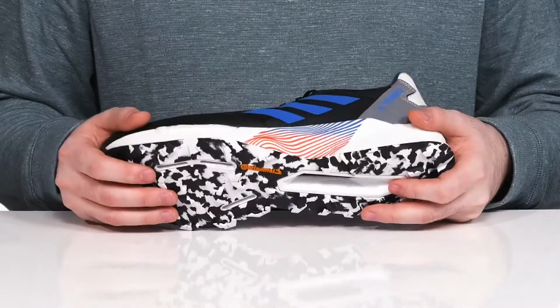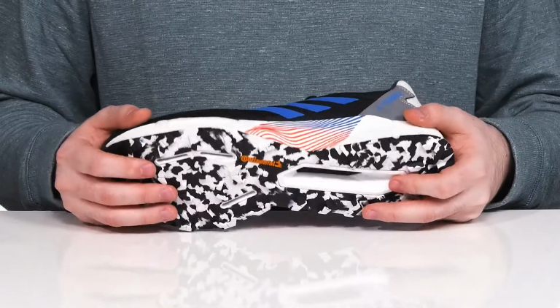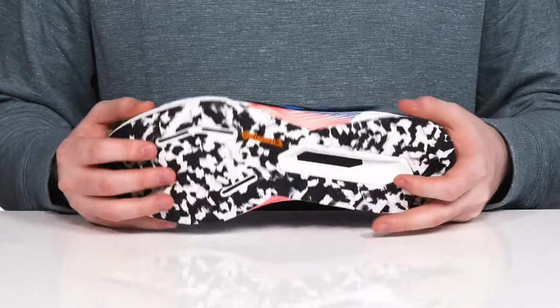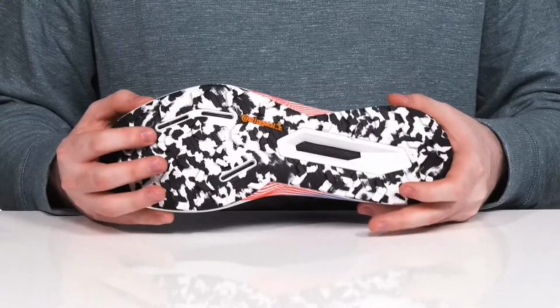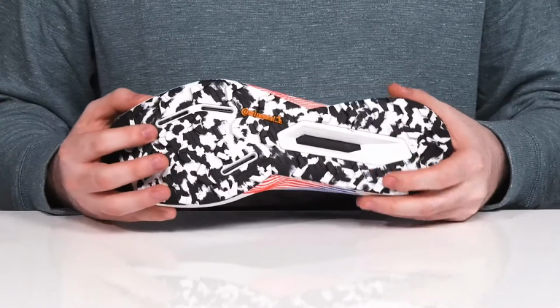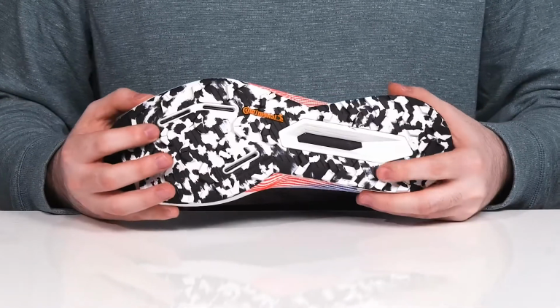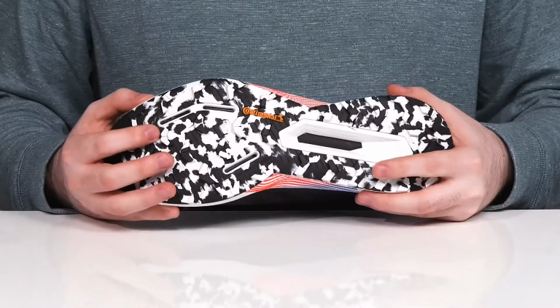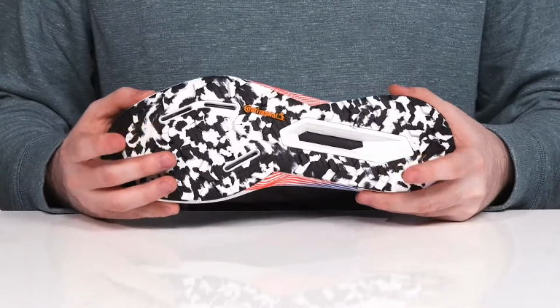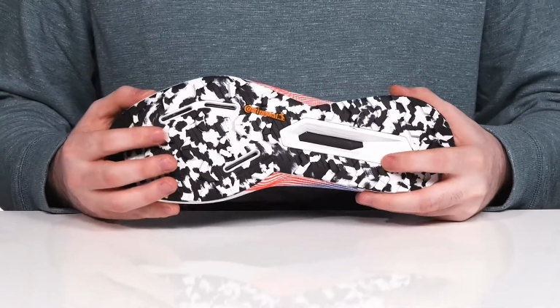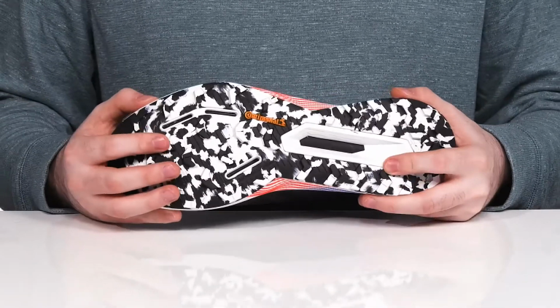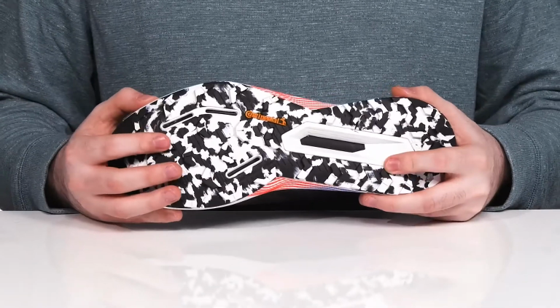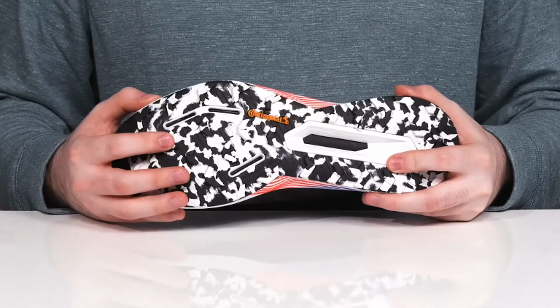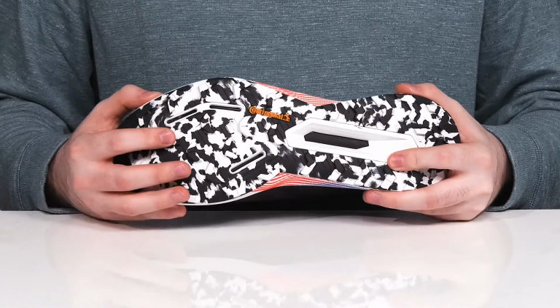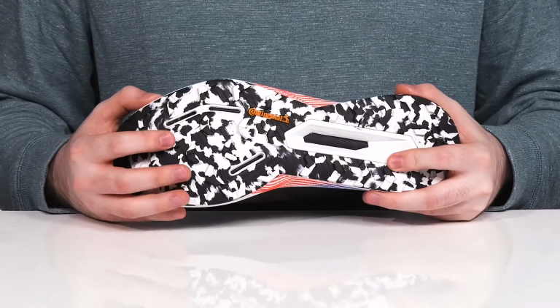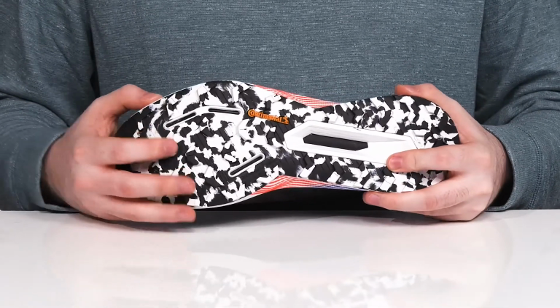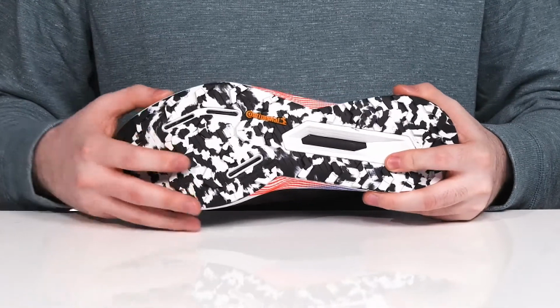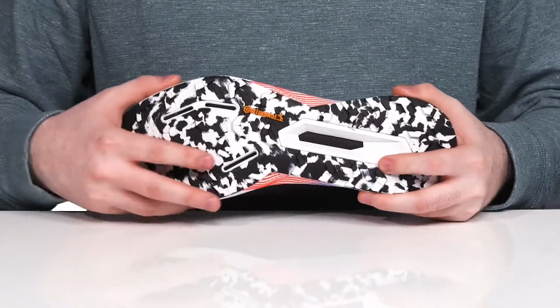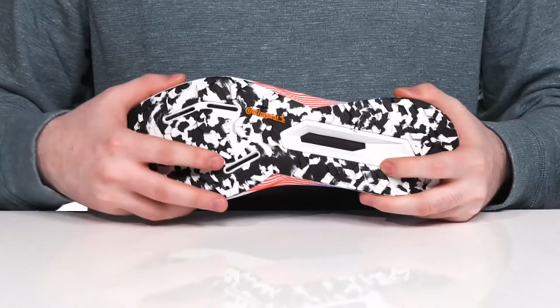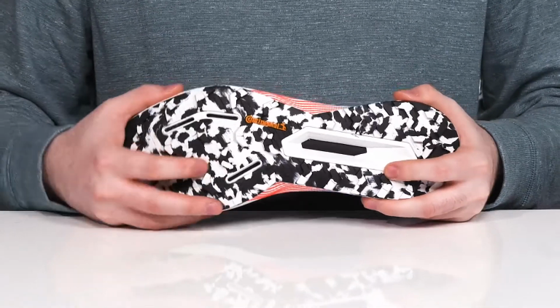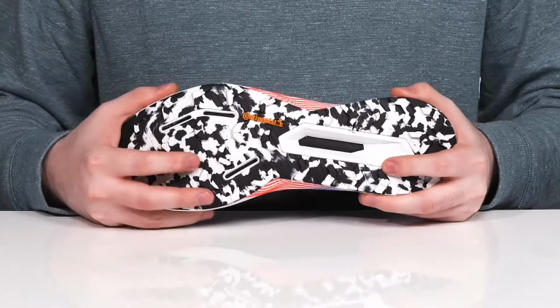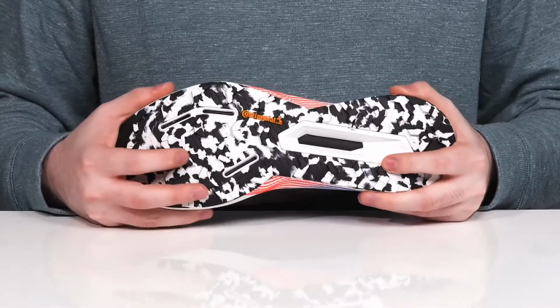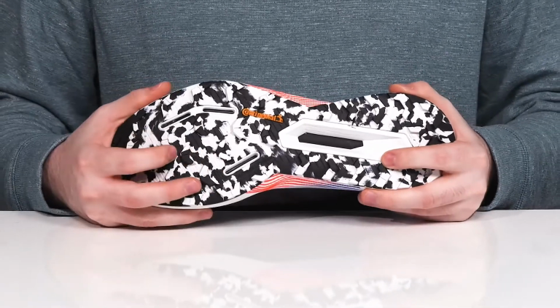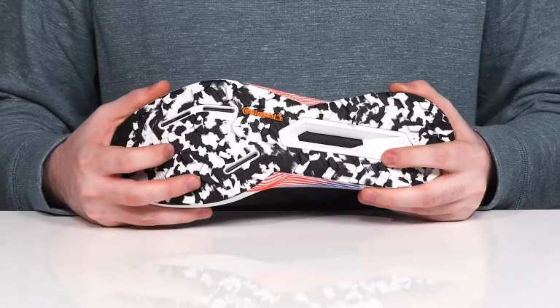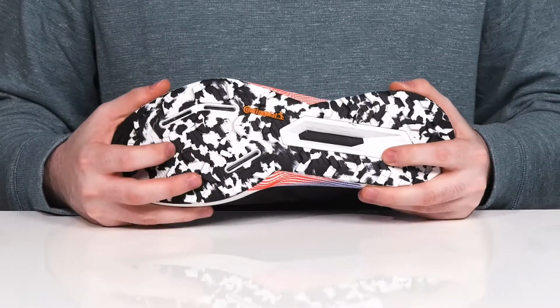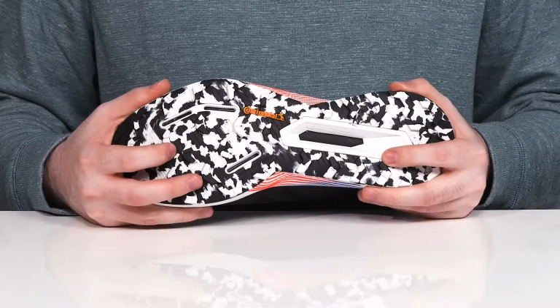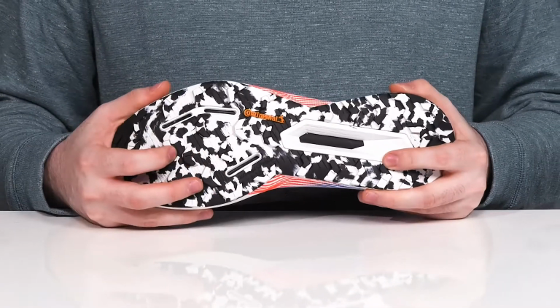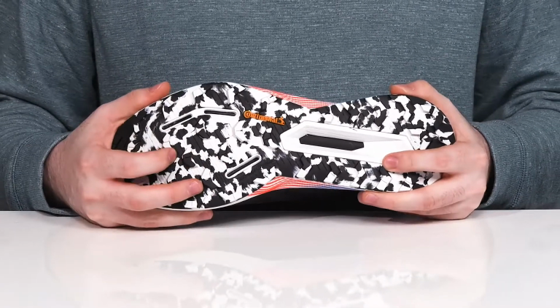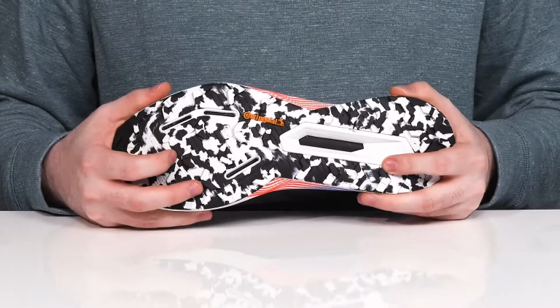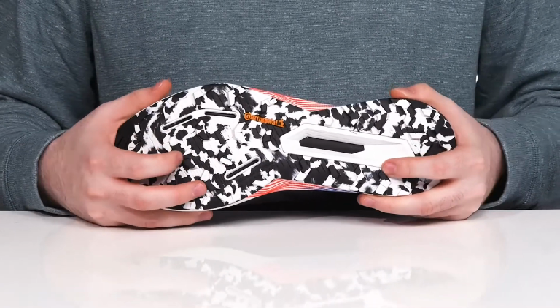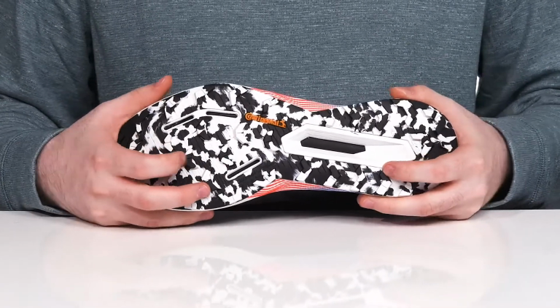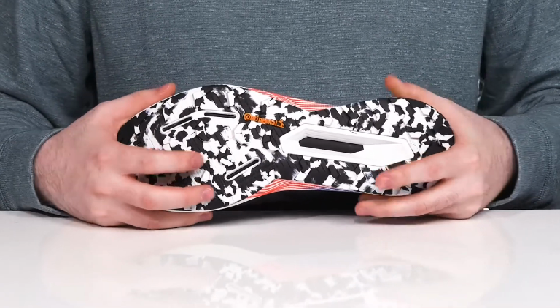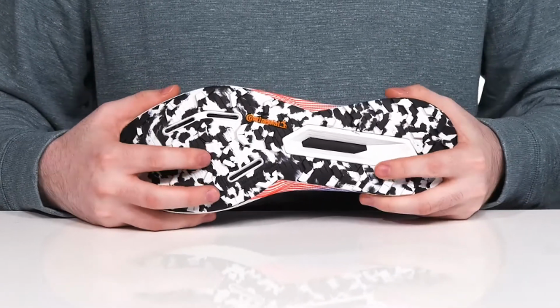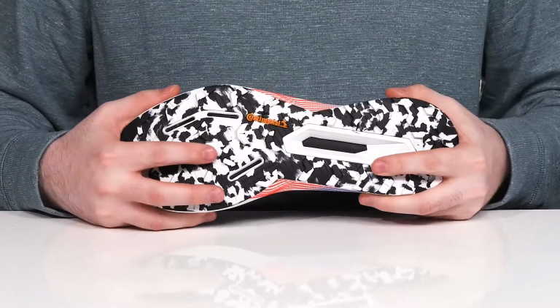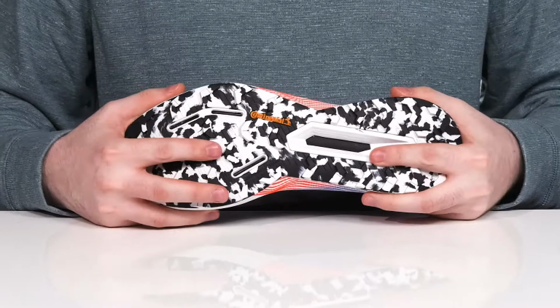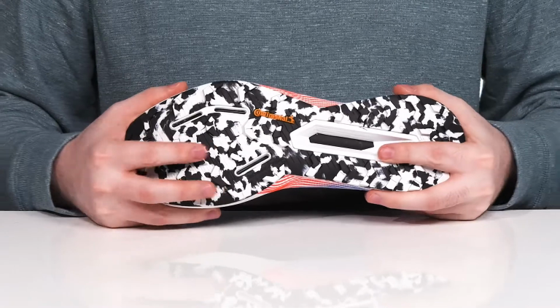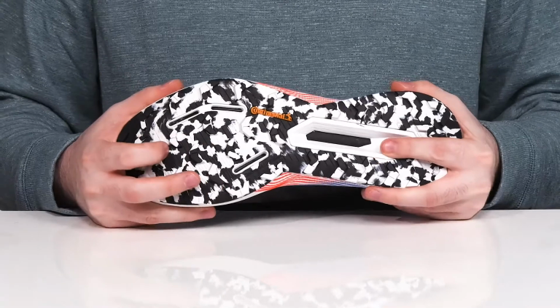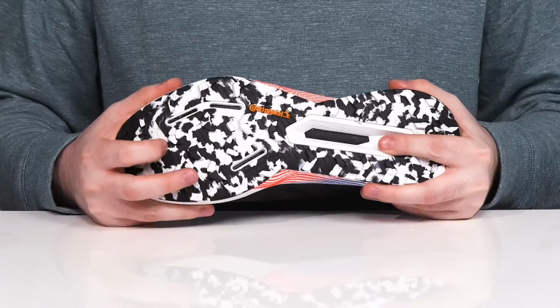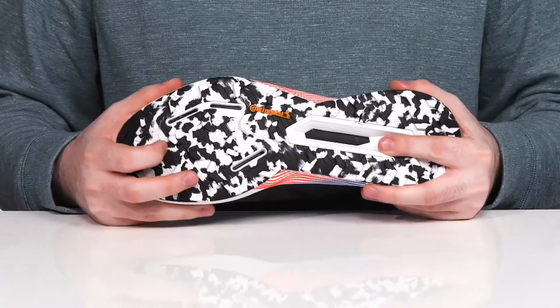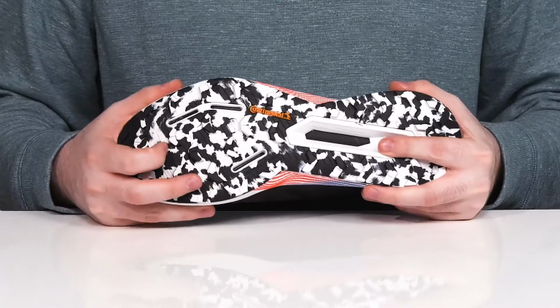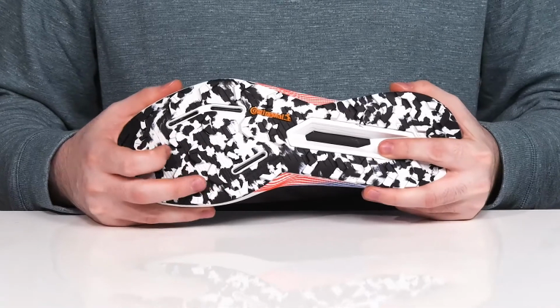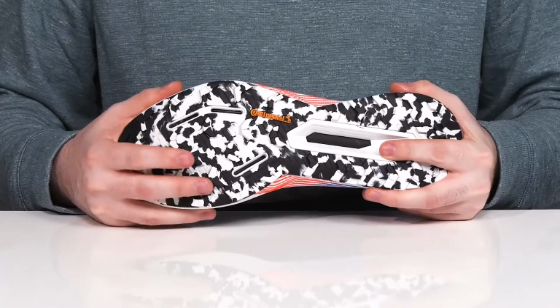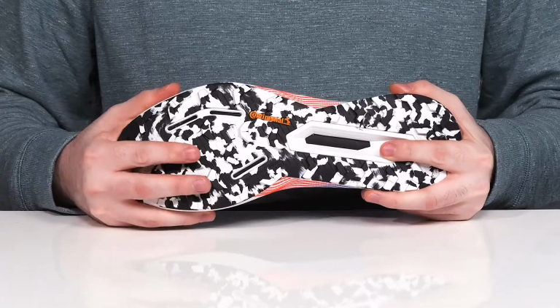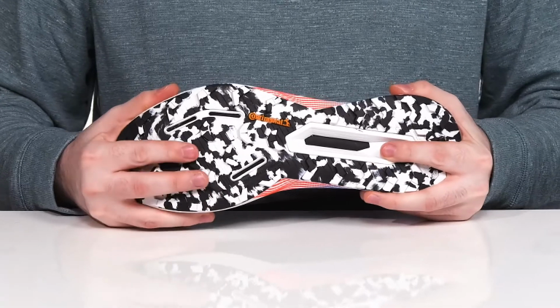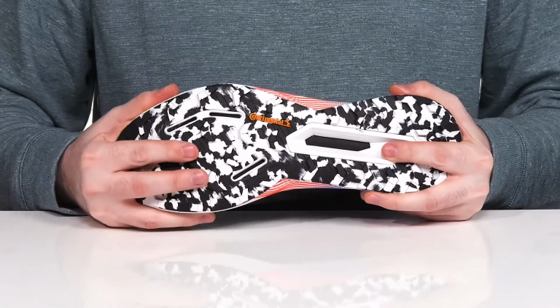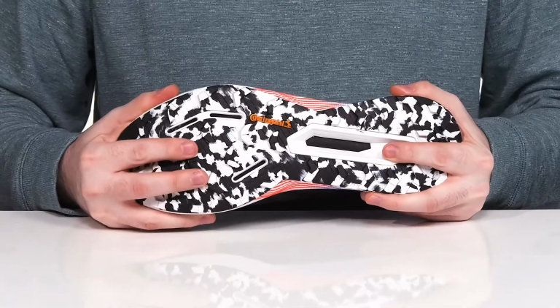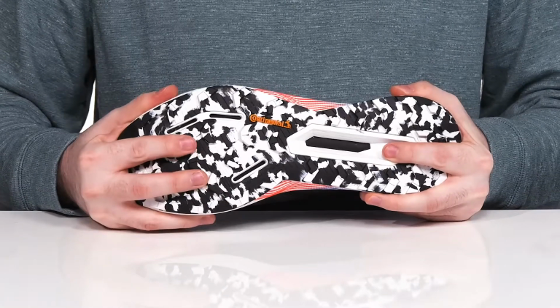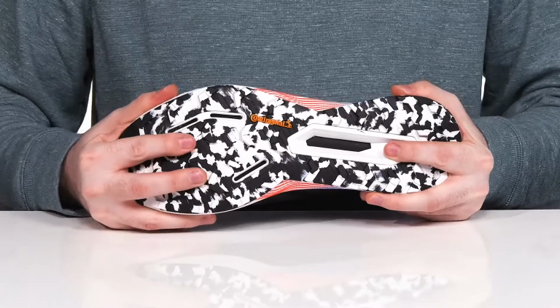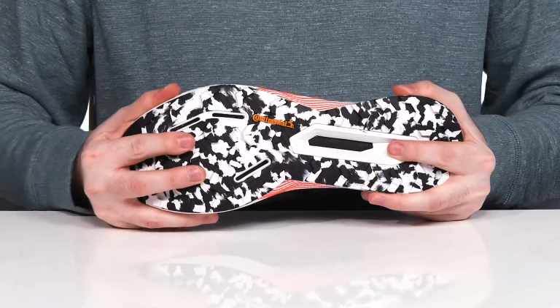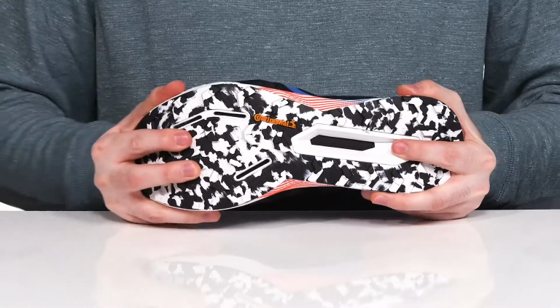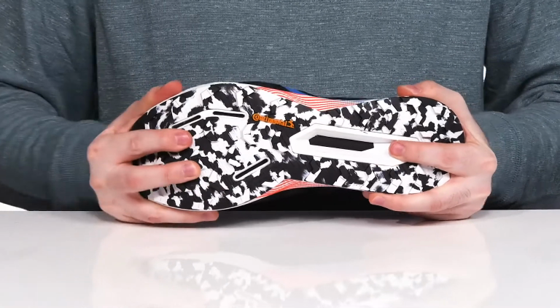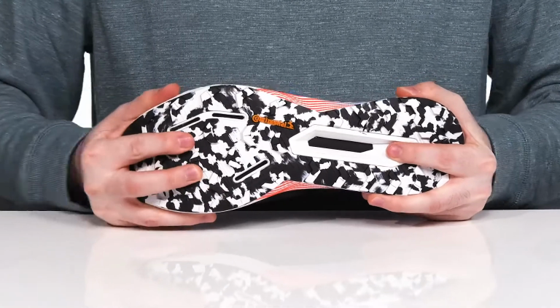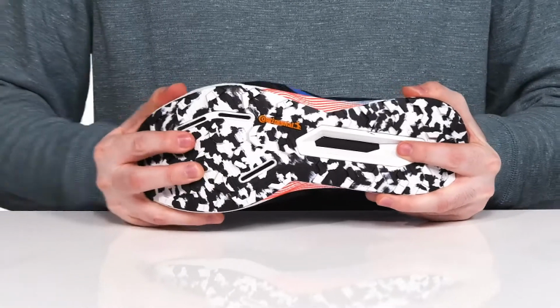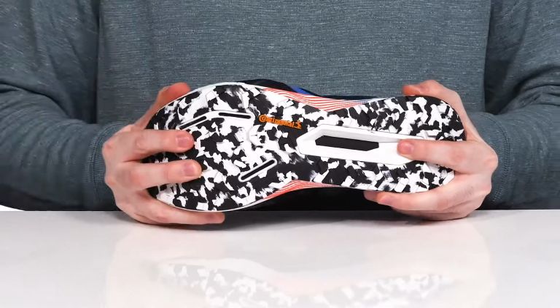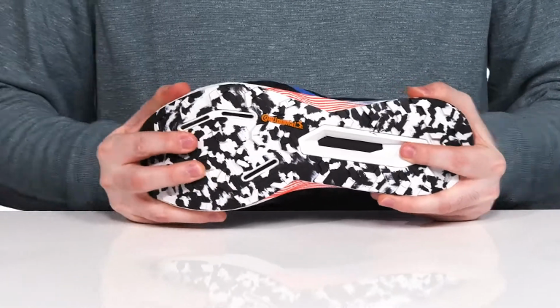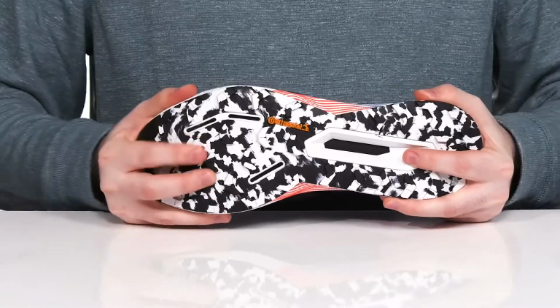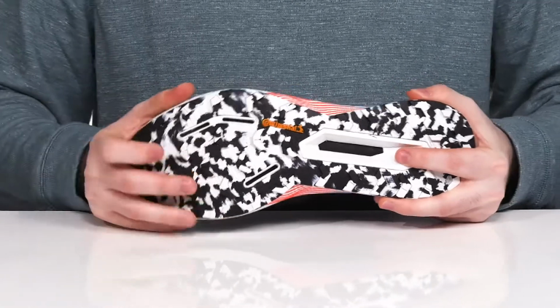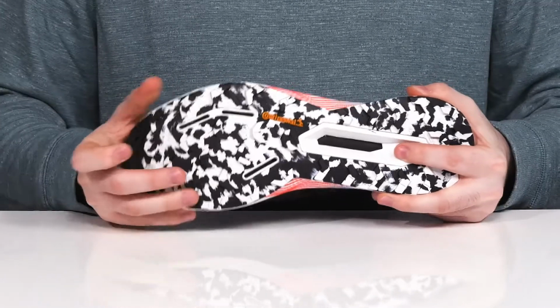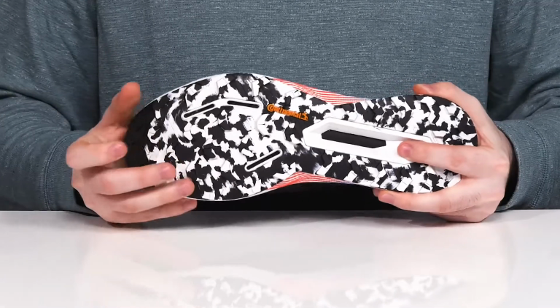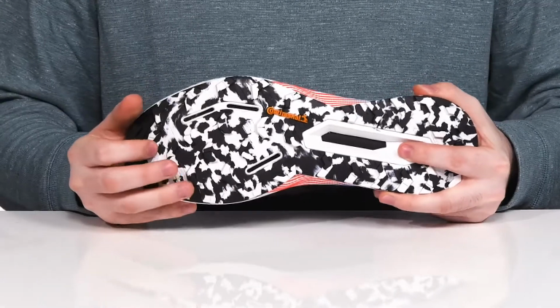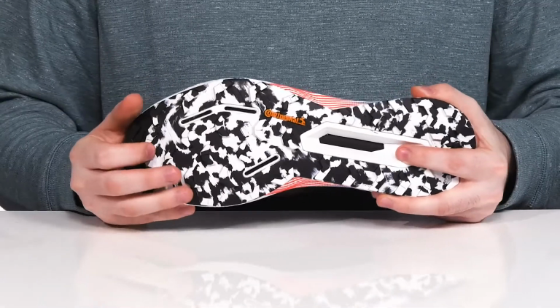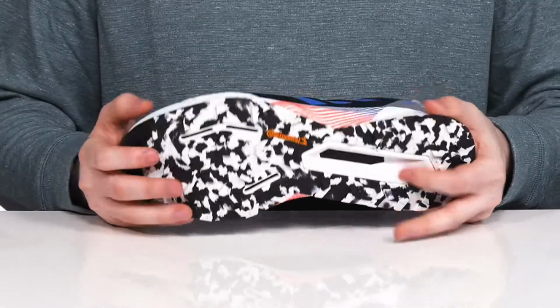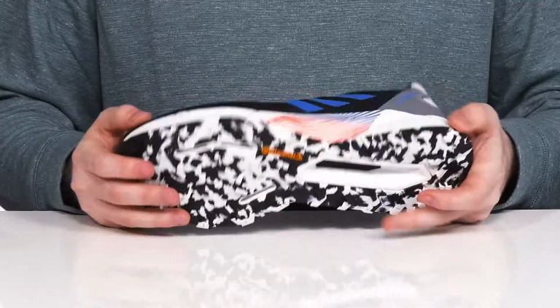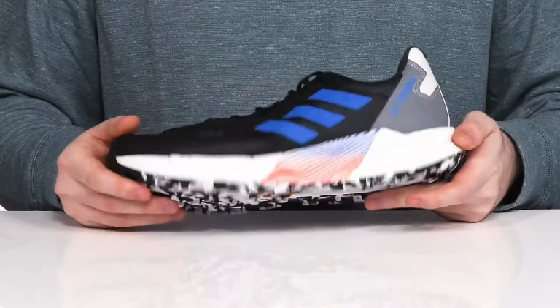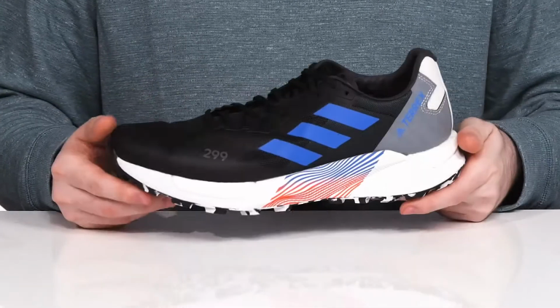It's going to help make sure that you stay active and healthy on top of this durable Continental rubber outsole, which has lots of reliable traction with a little bit of flex right there in the toe.